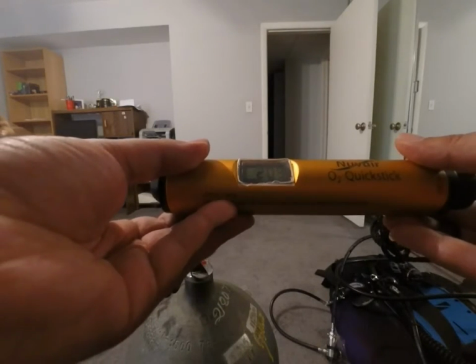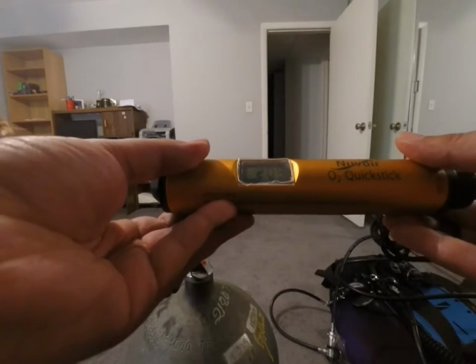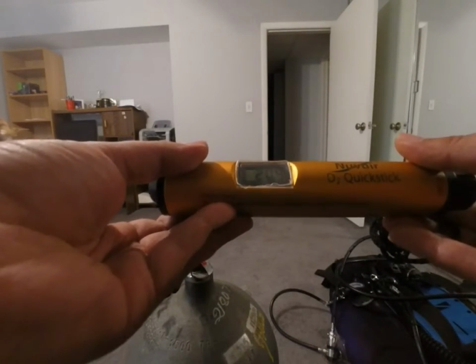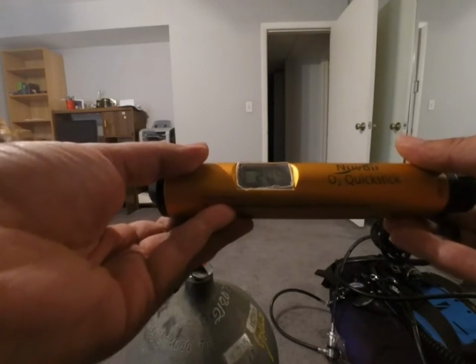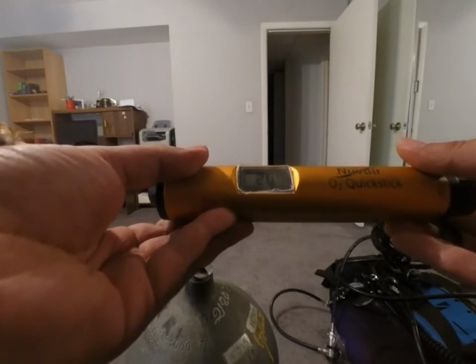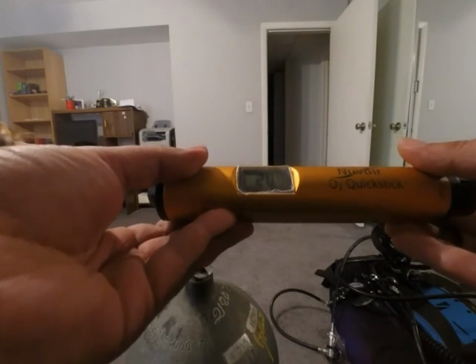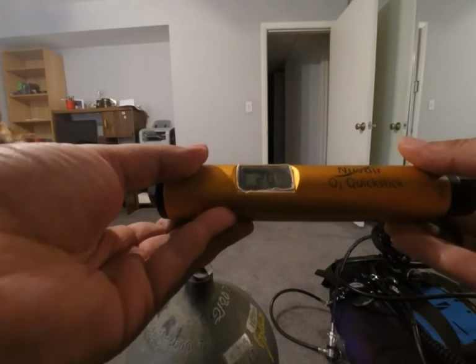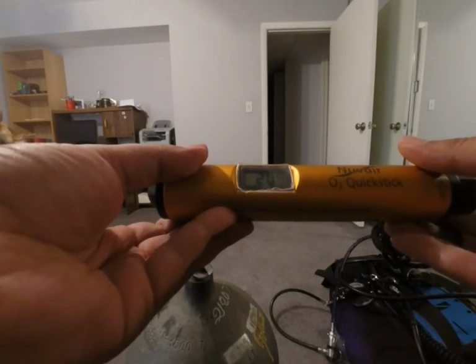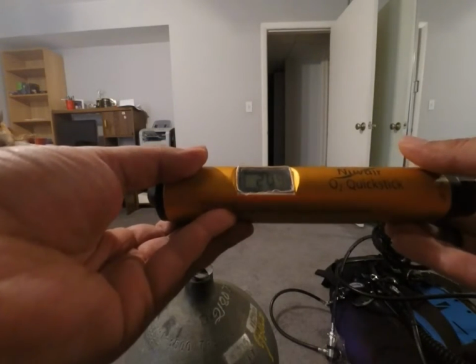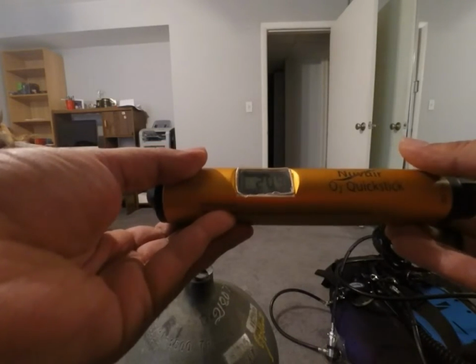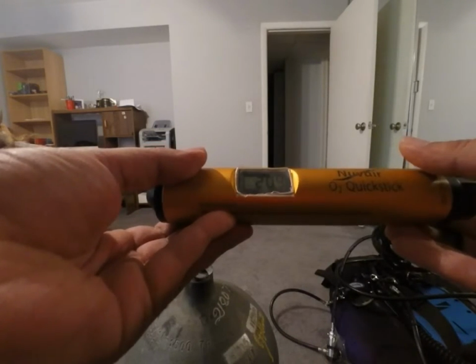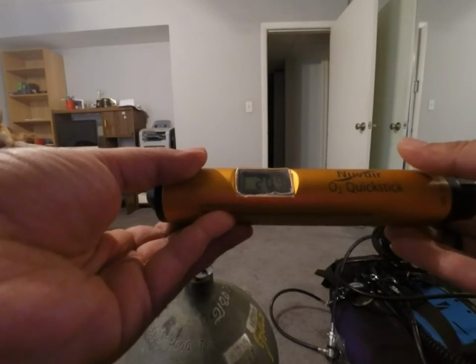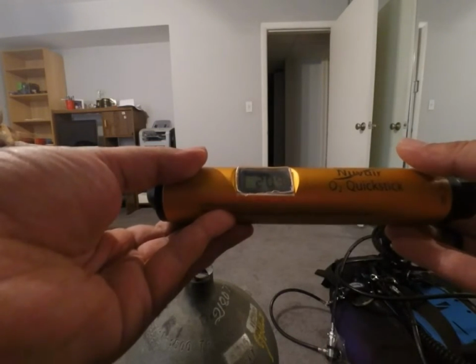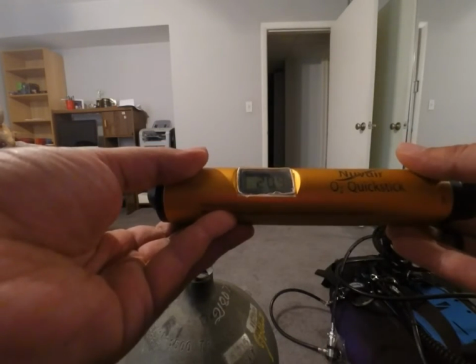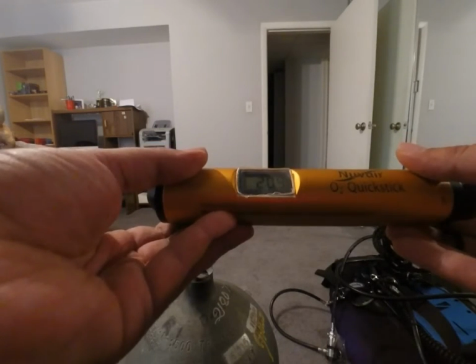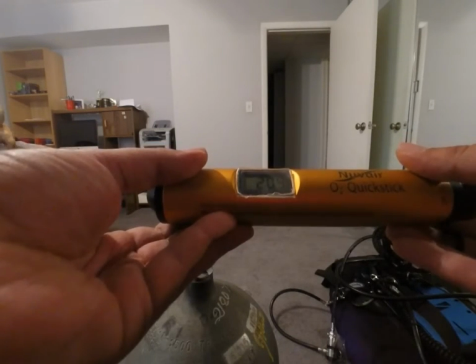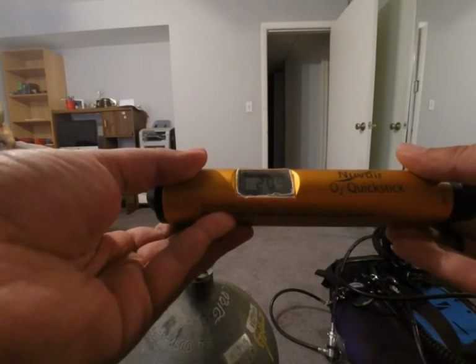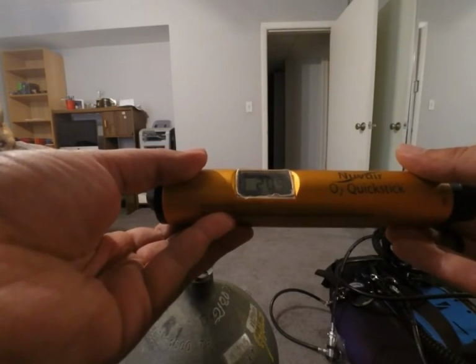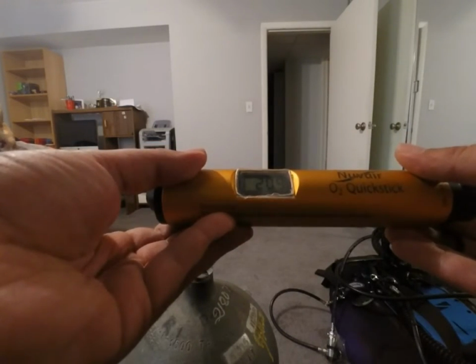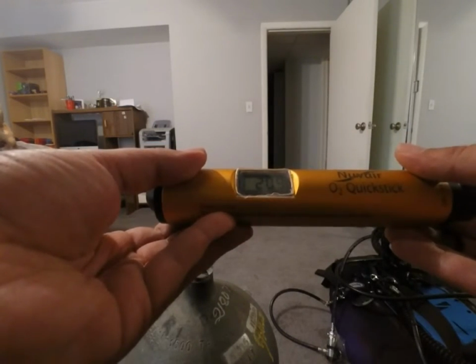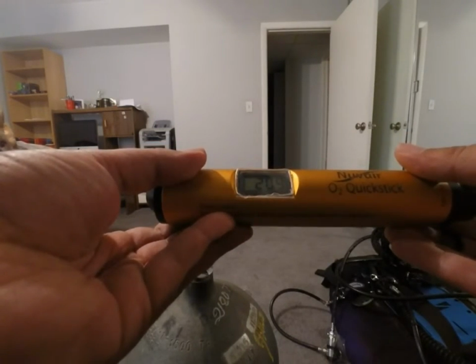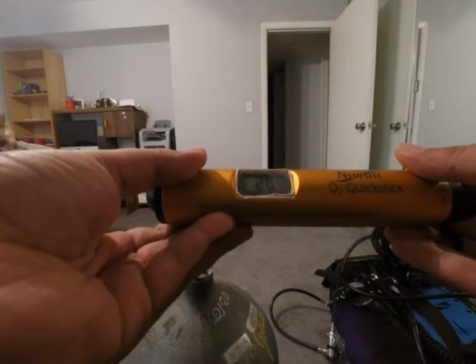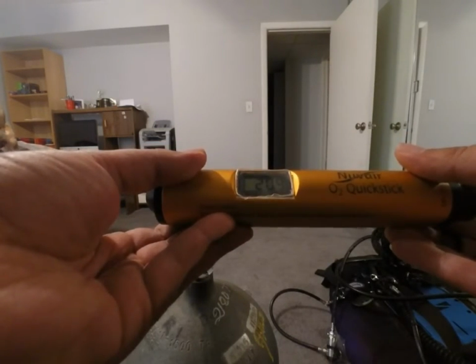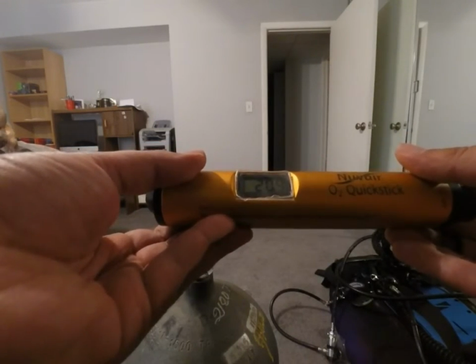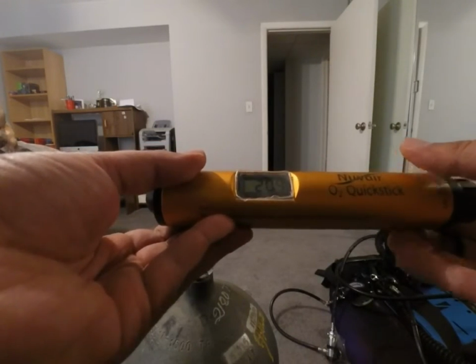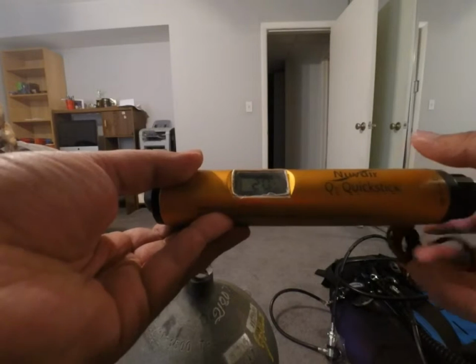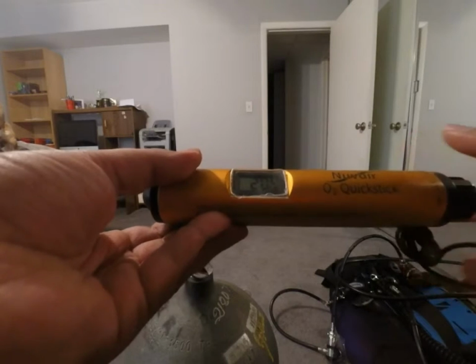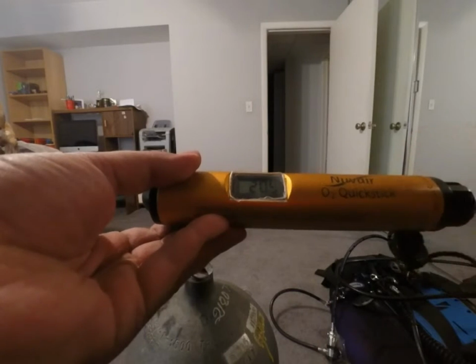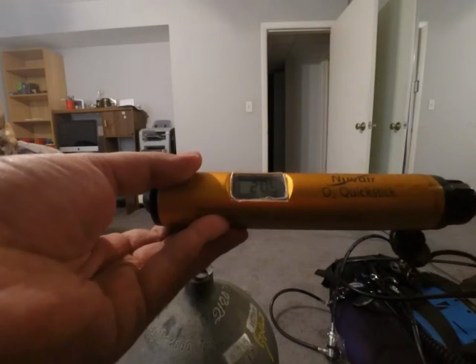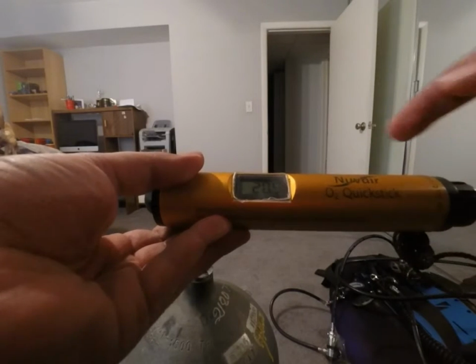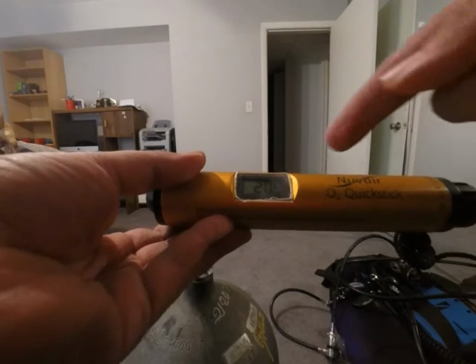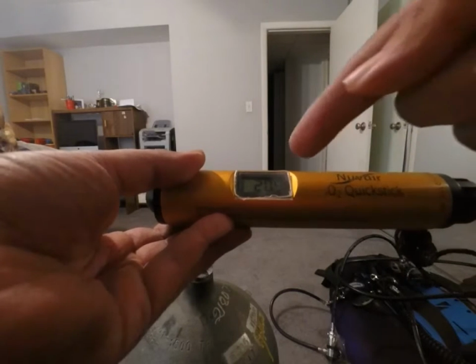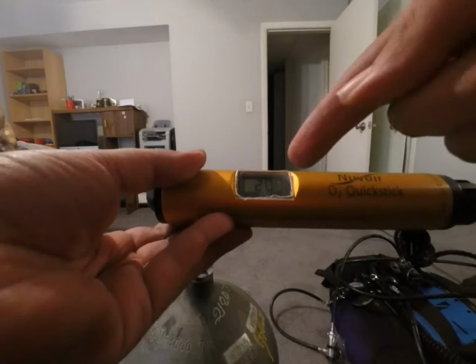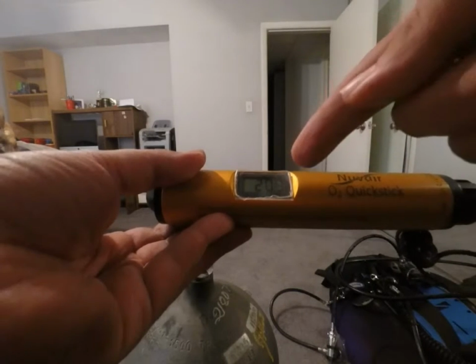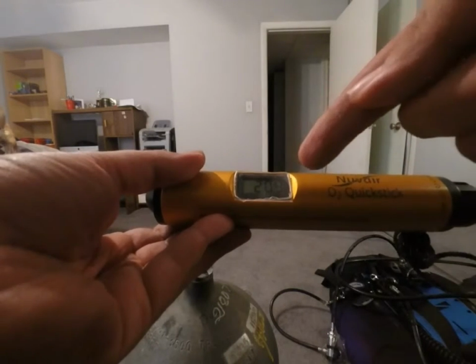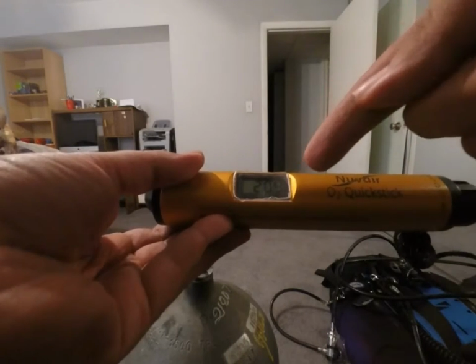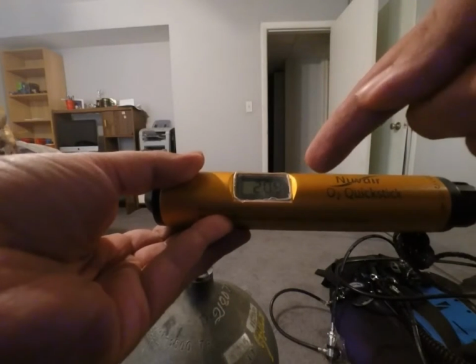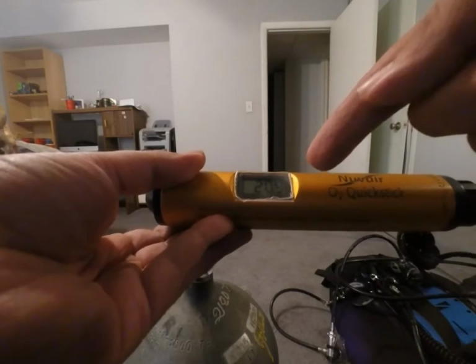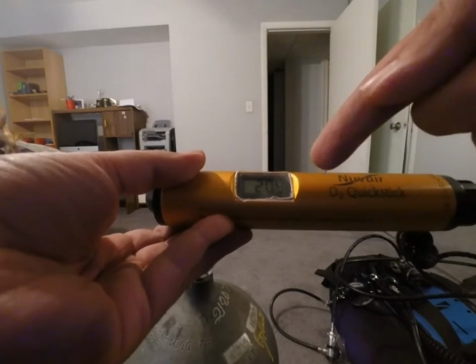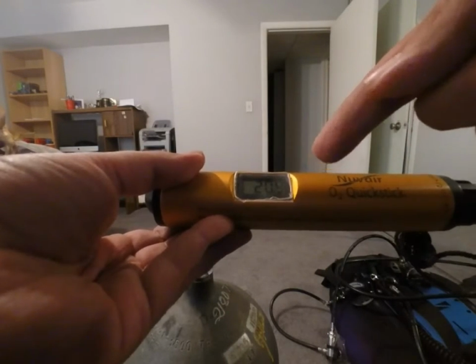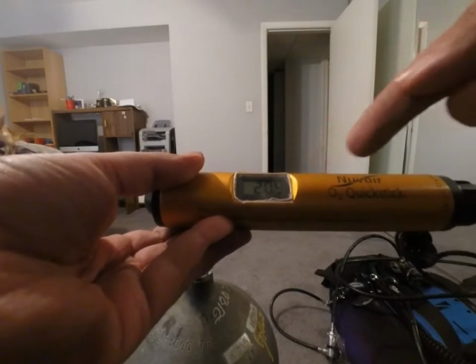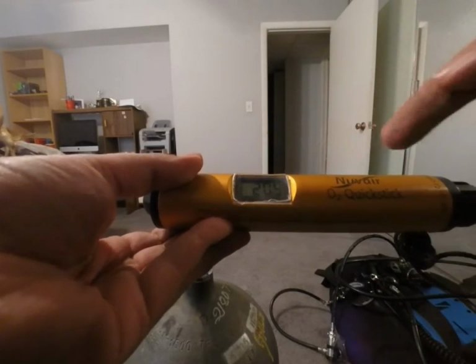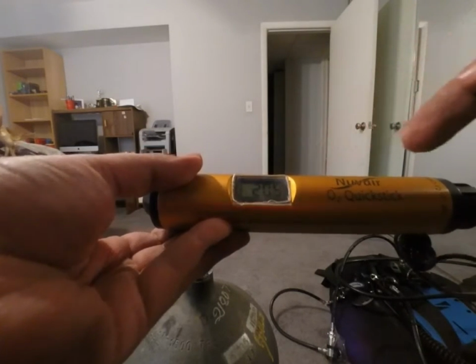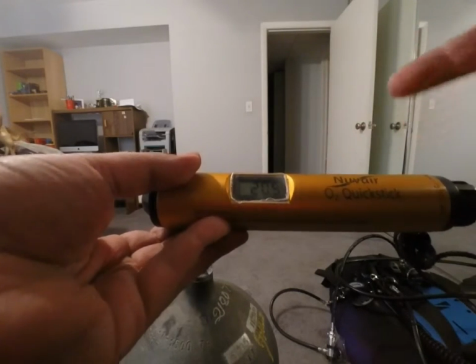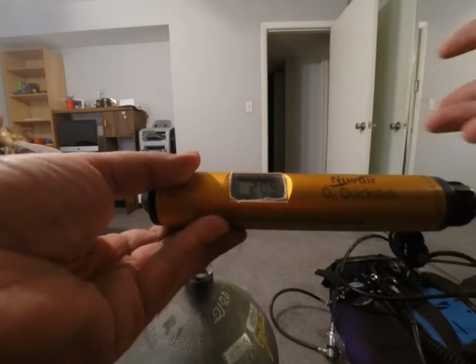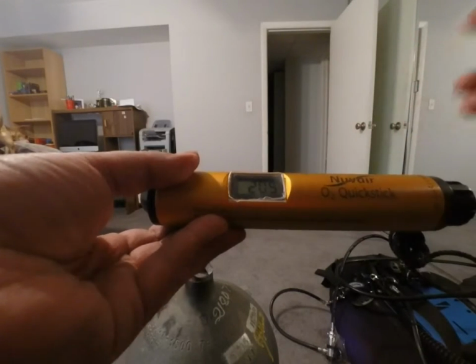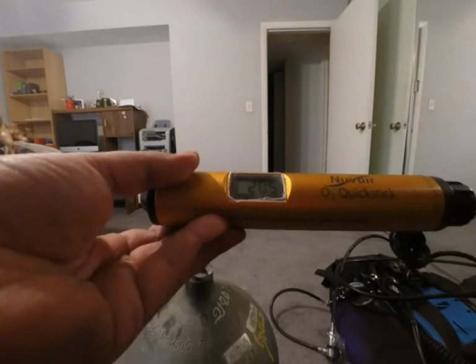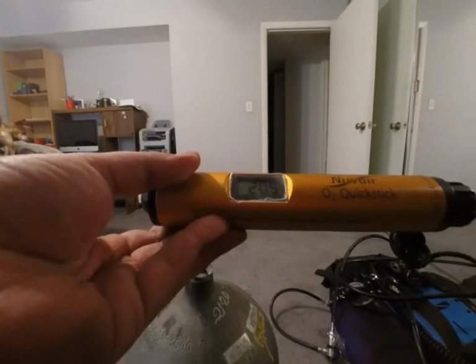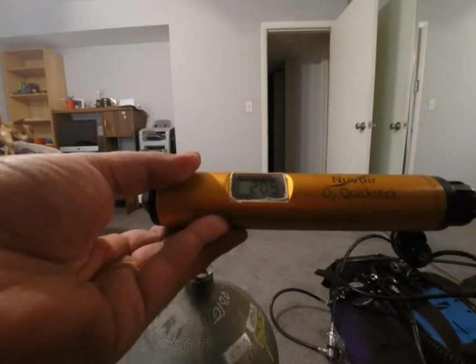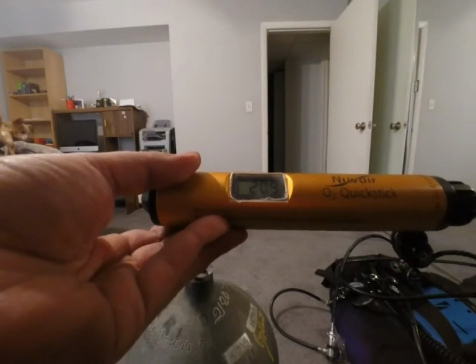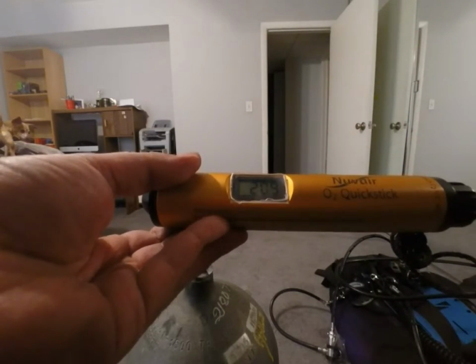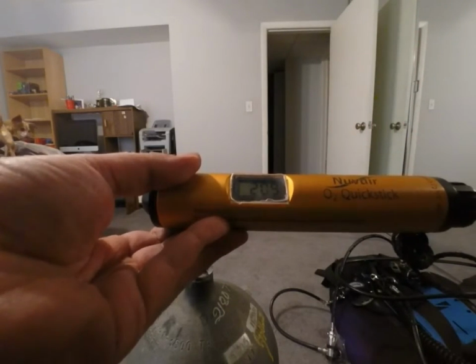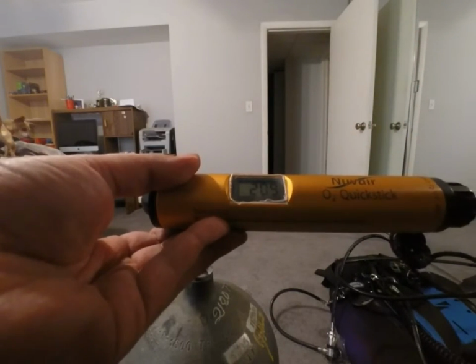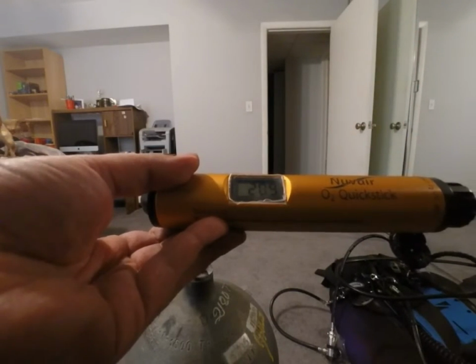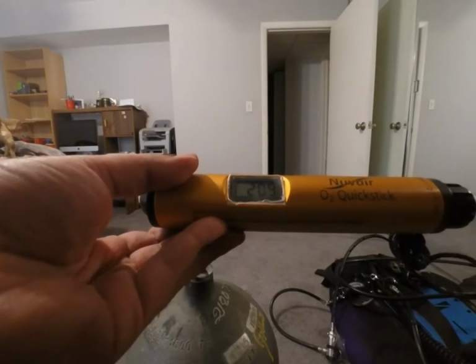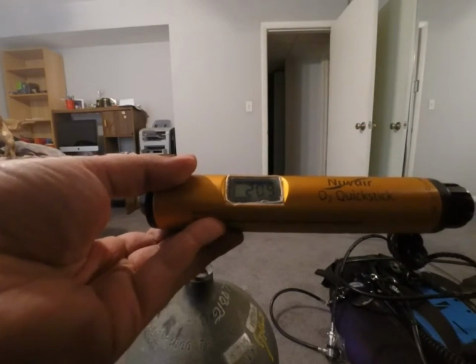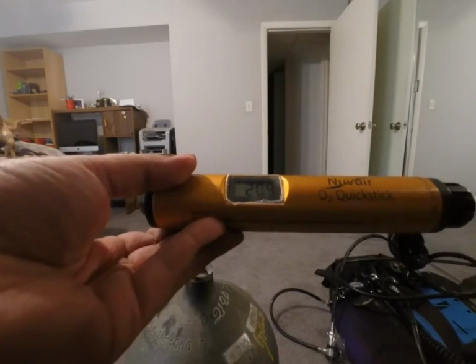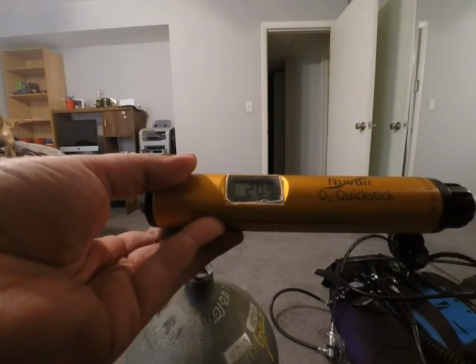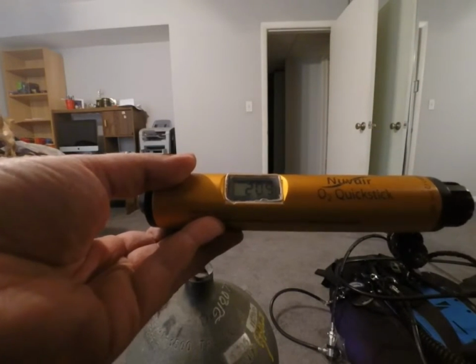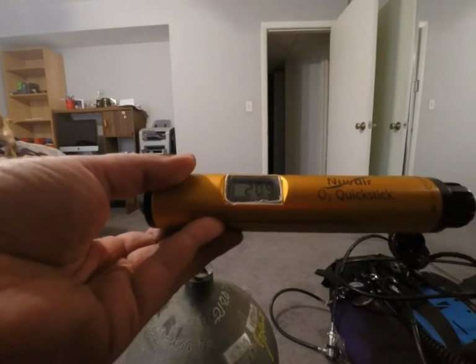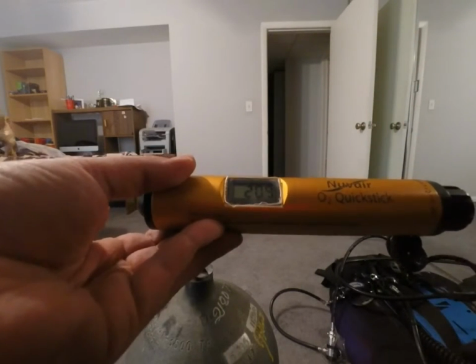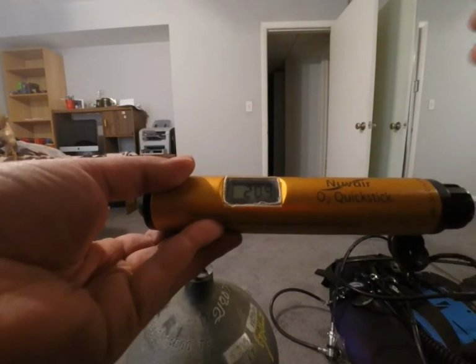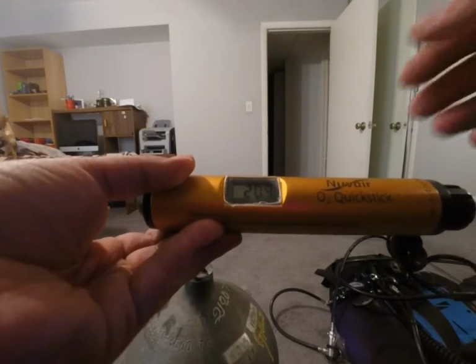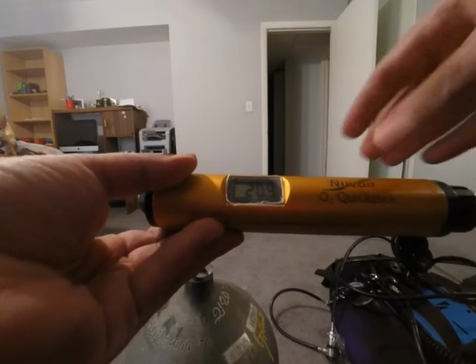Depending on the humidity, you actually have to change this value sometimes. I'm not adjusting for the humidity right now.